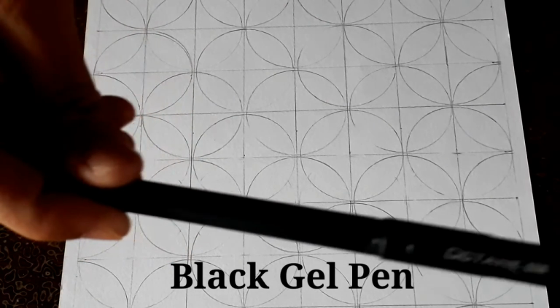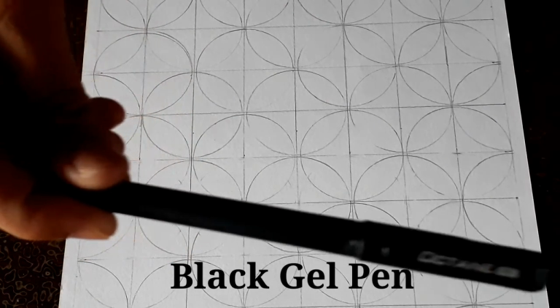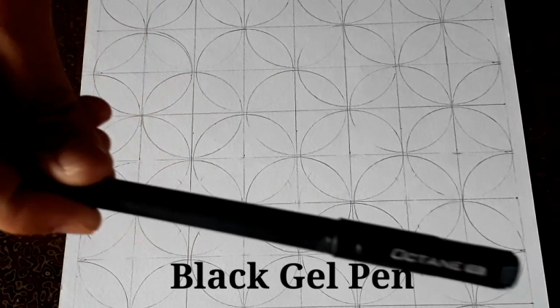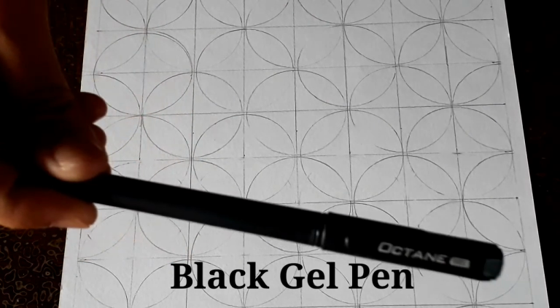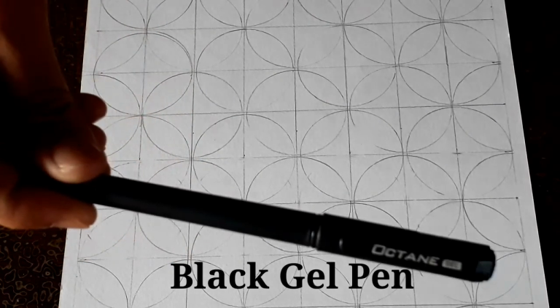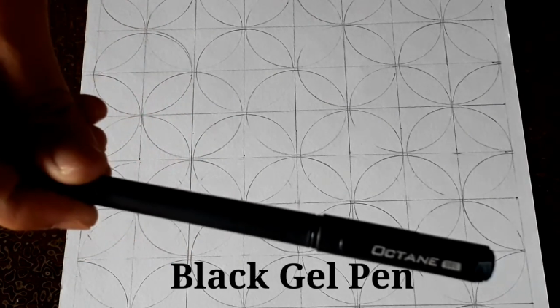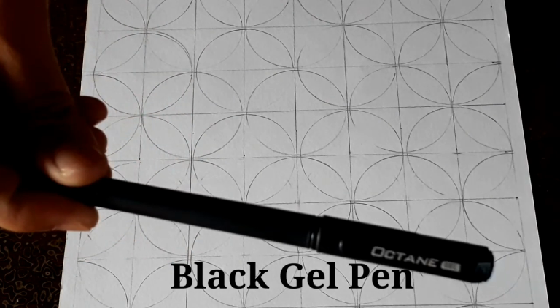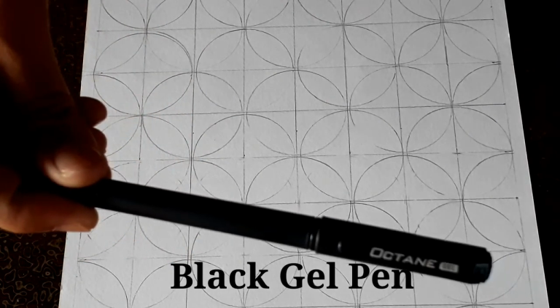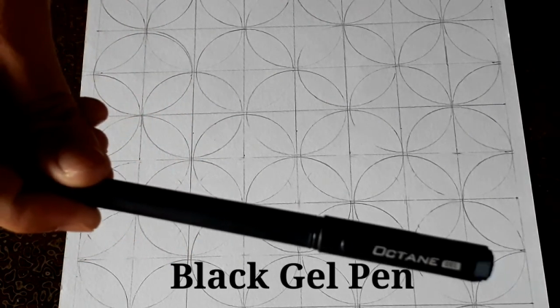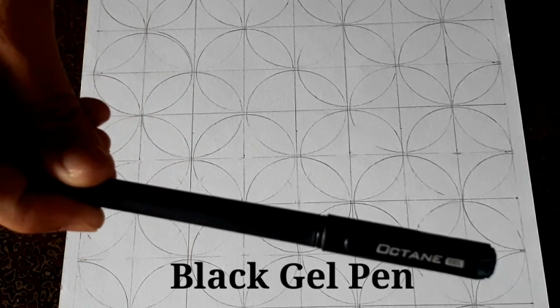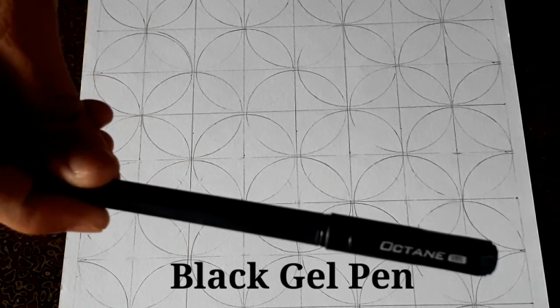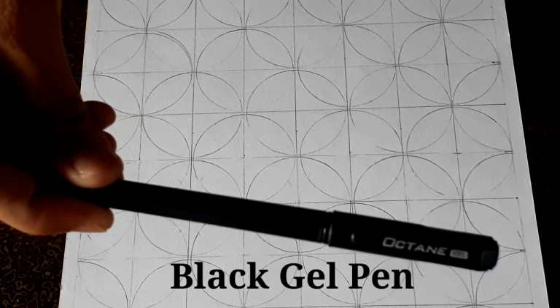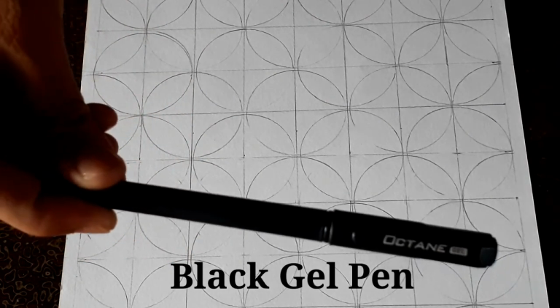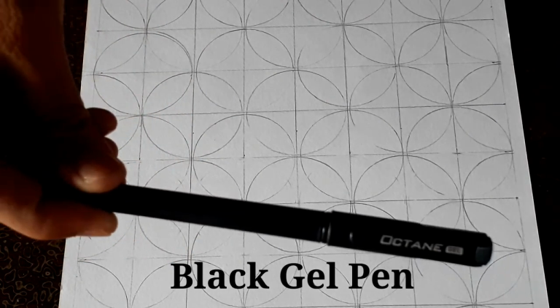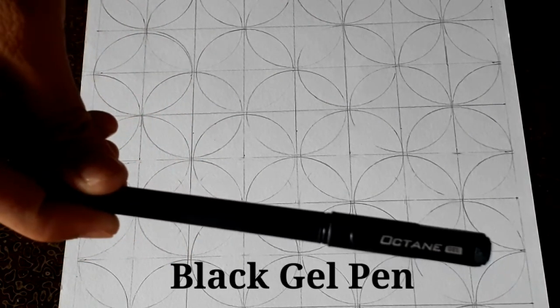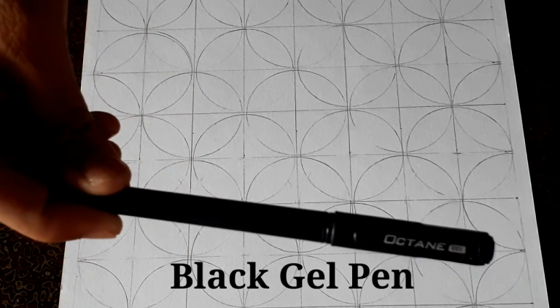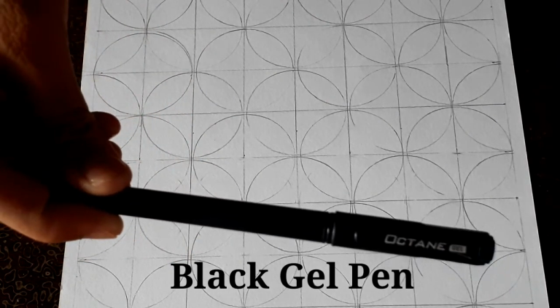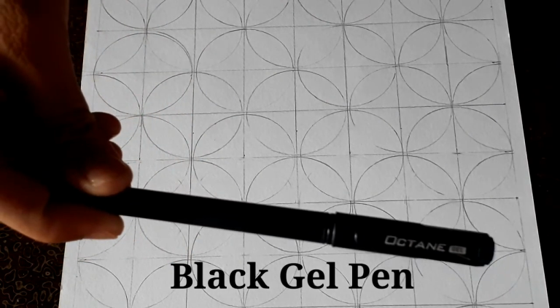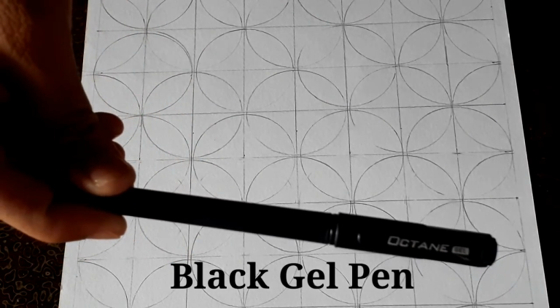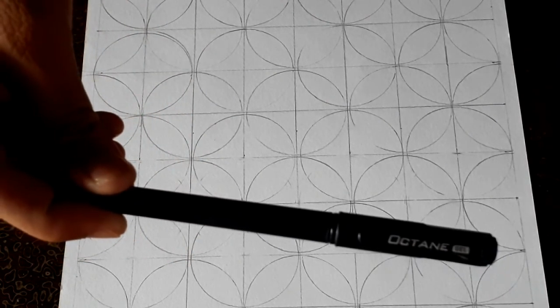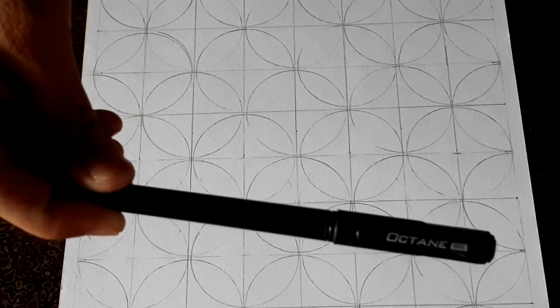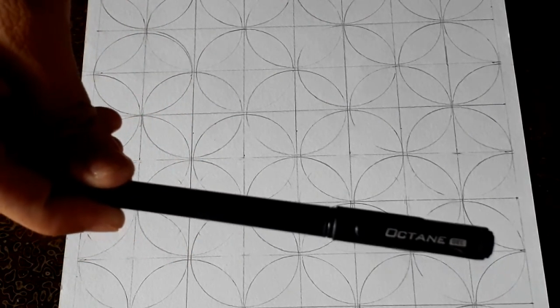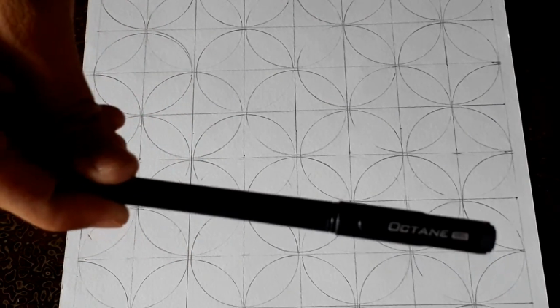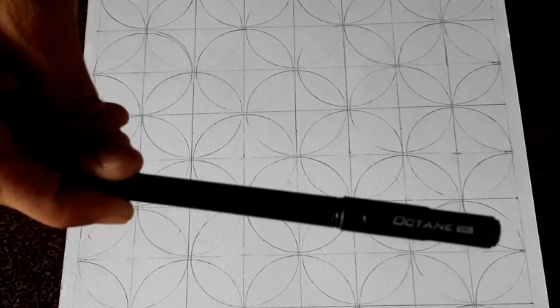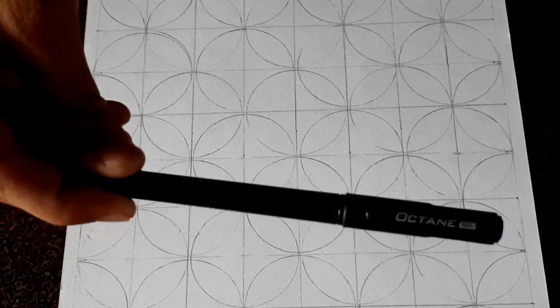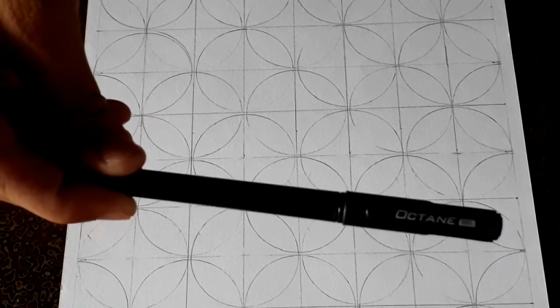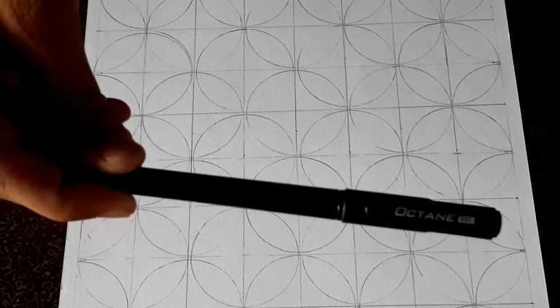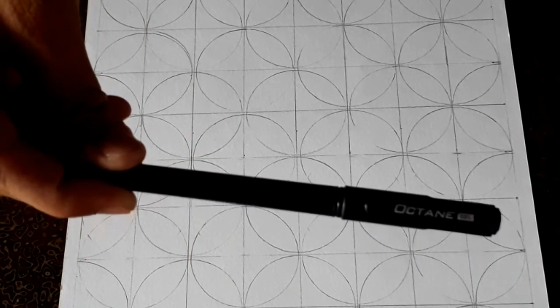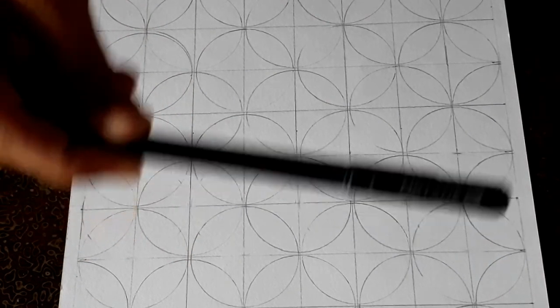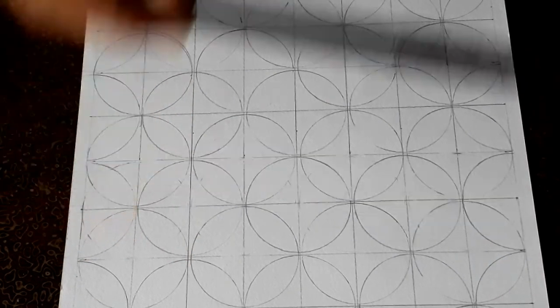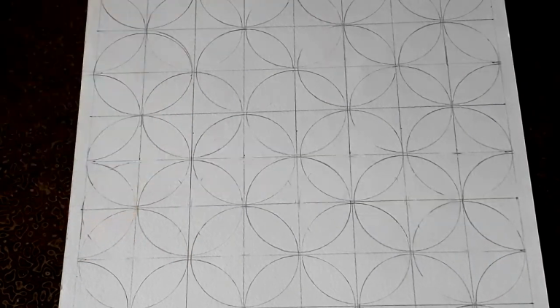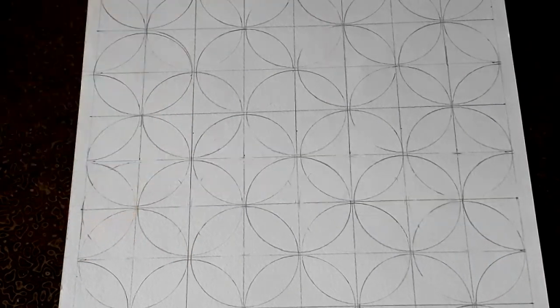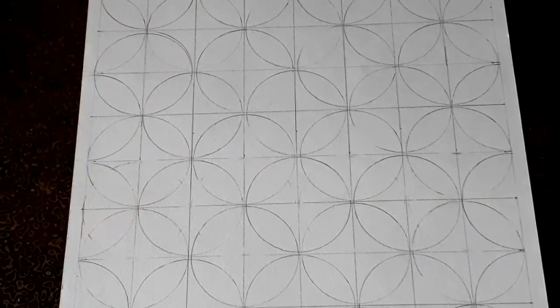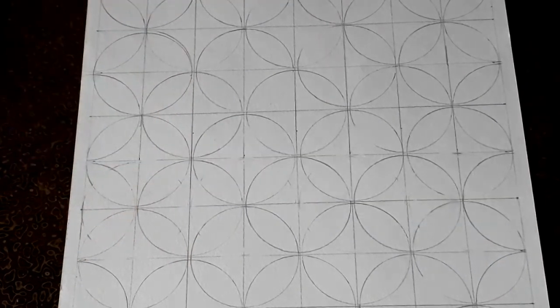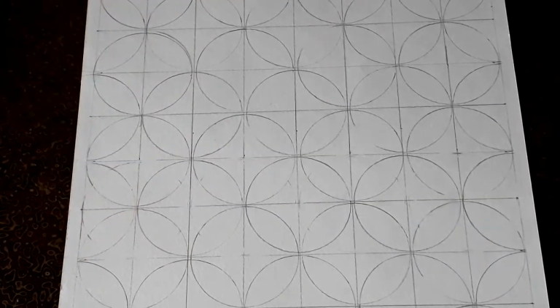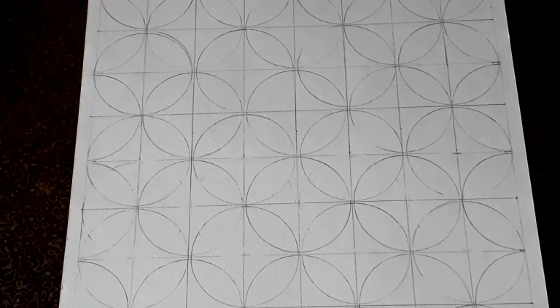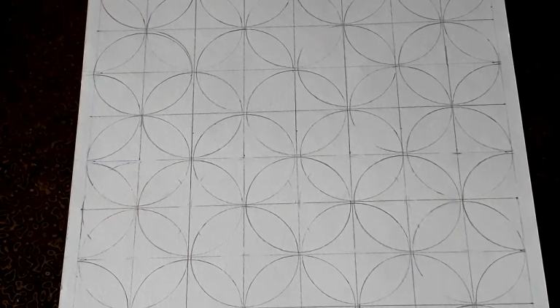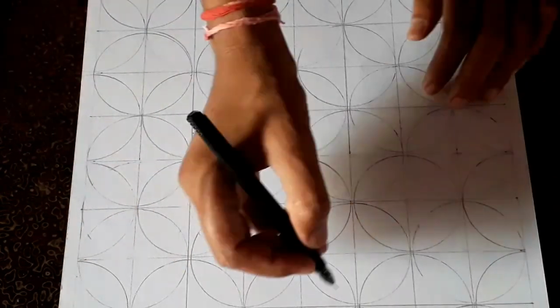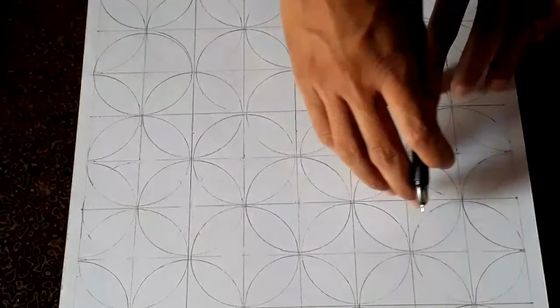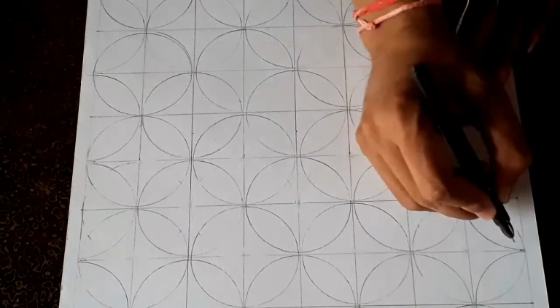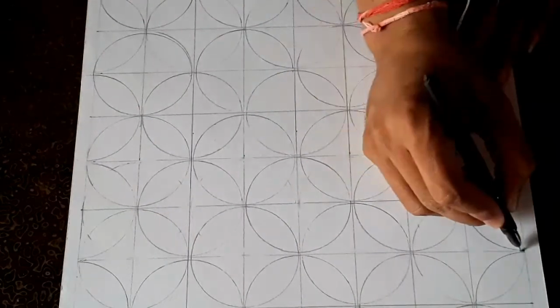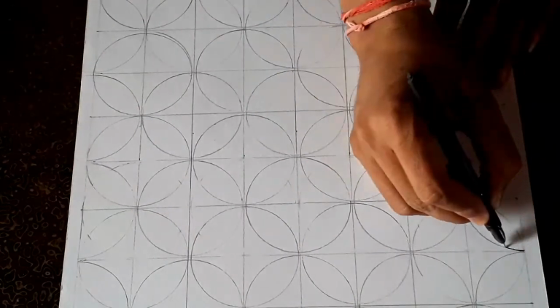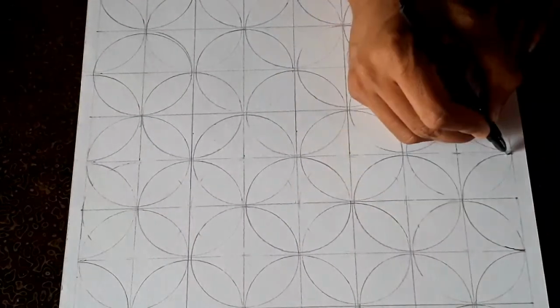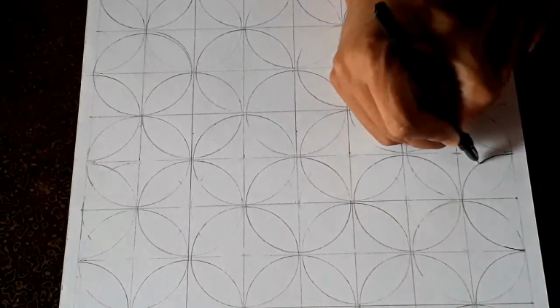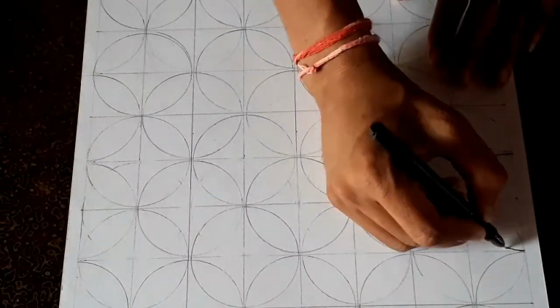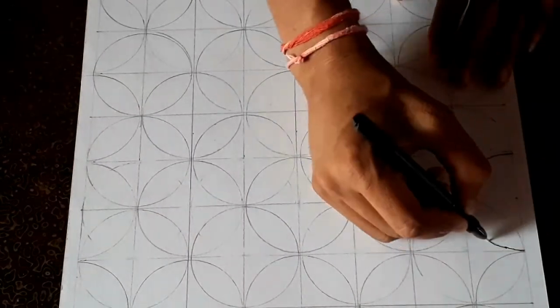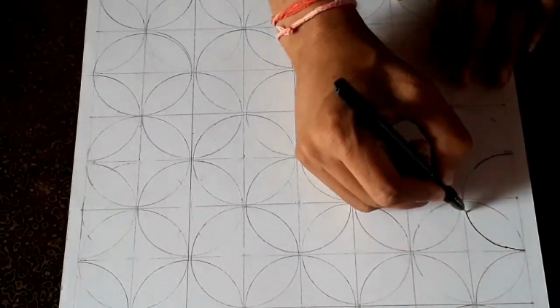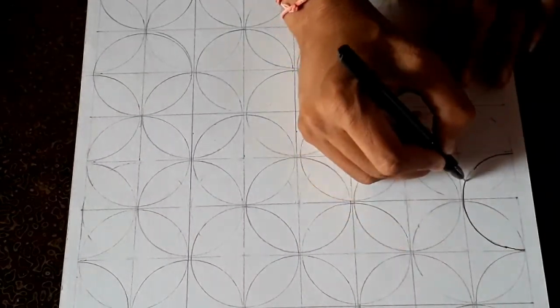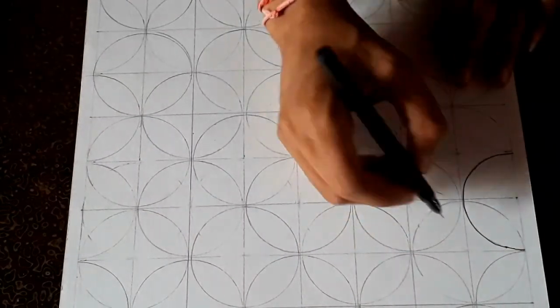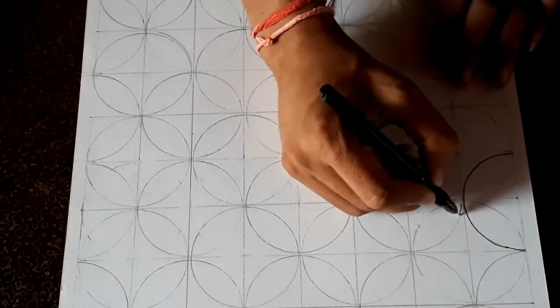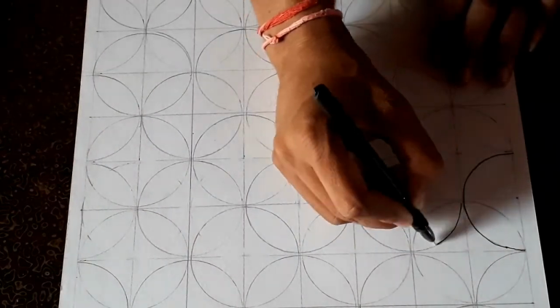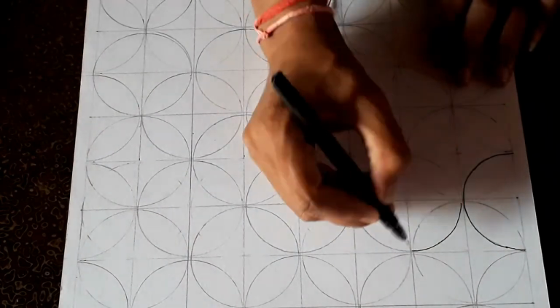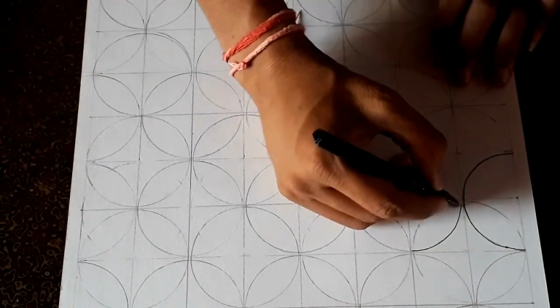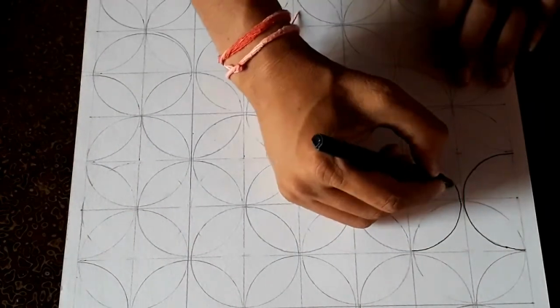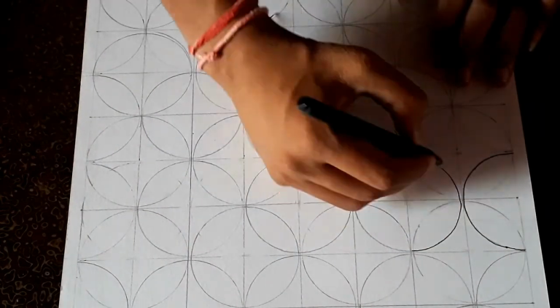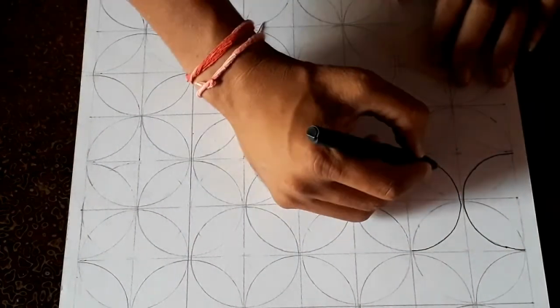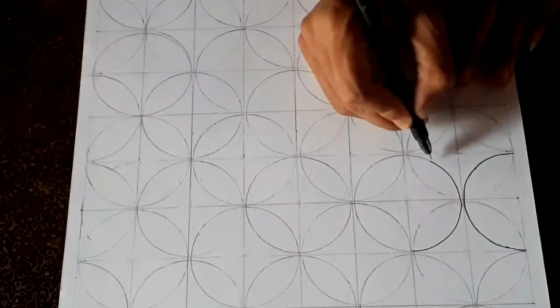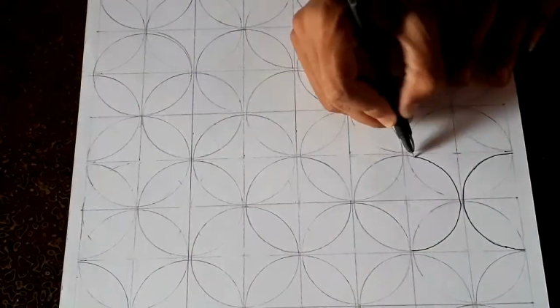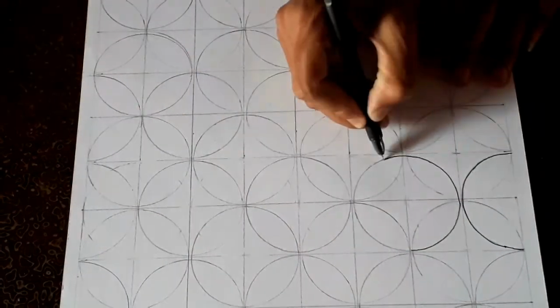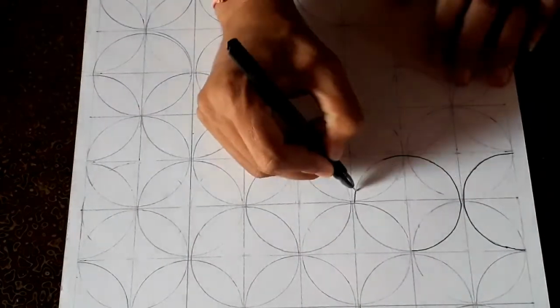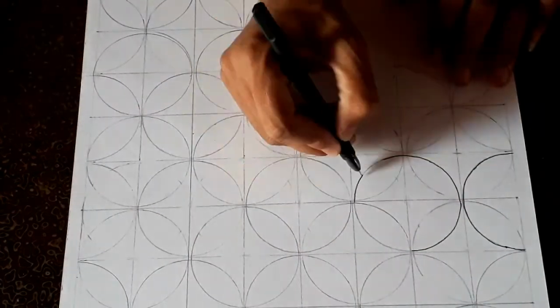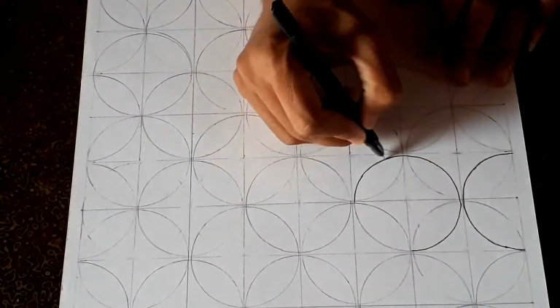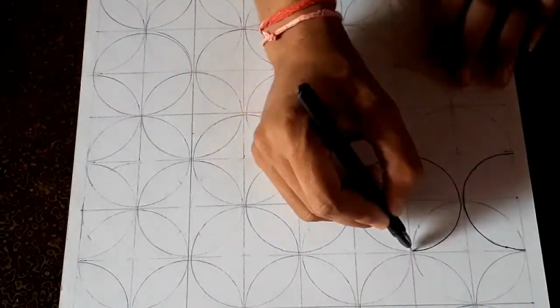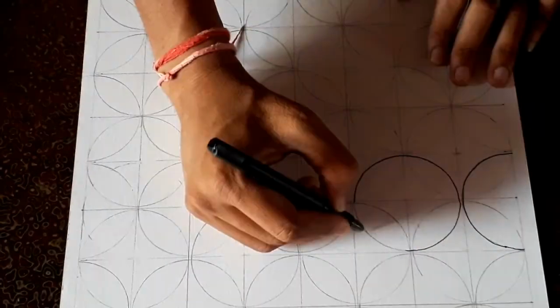After that I am tracing all these circles using a black gel pen. It is a normal gel pen for writing, nothing specific for drawing.